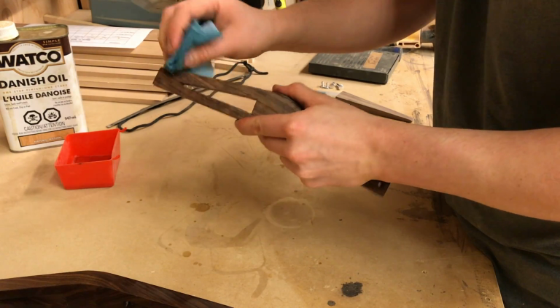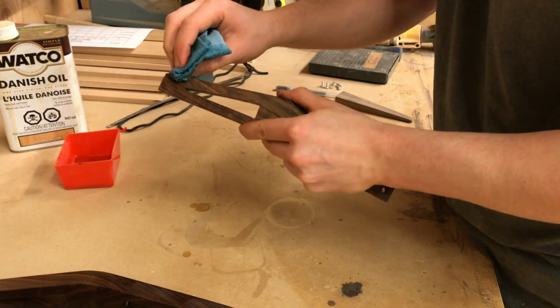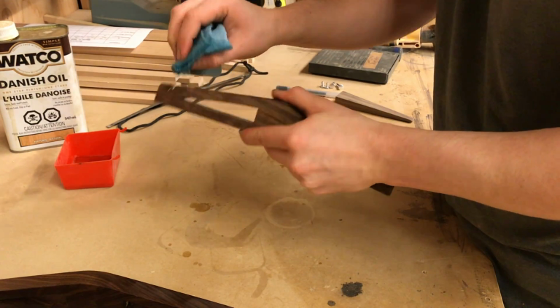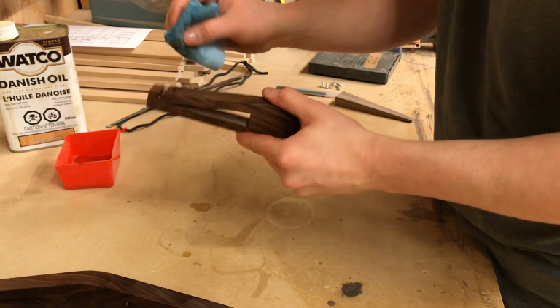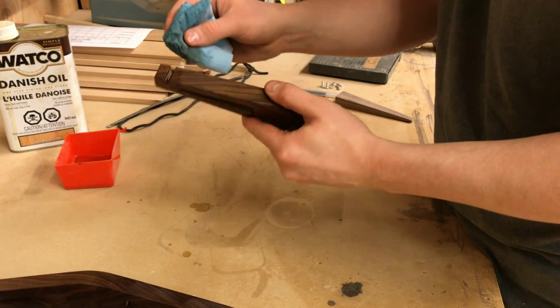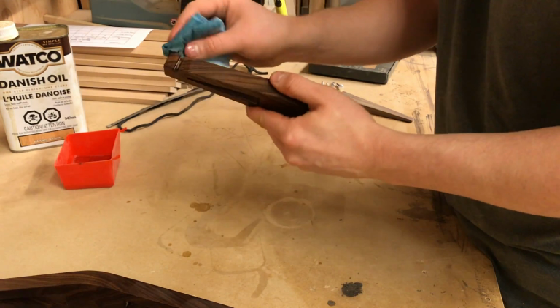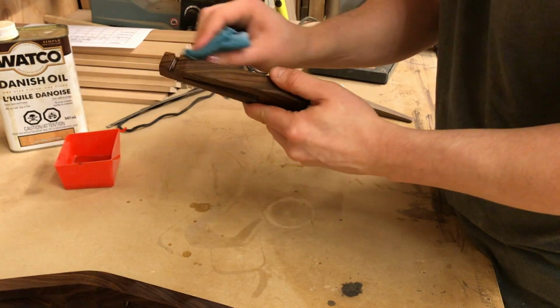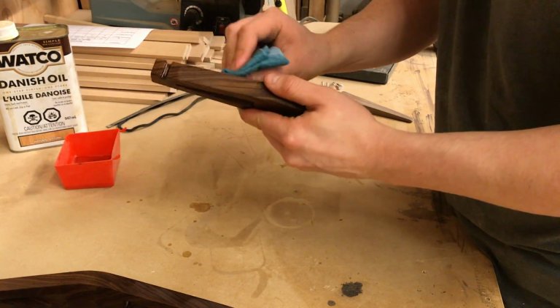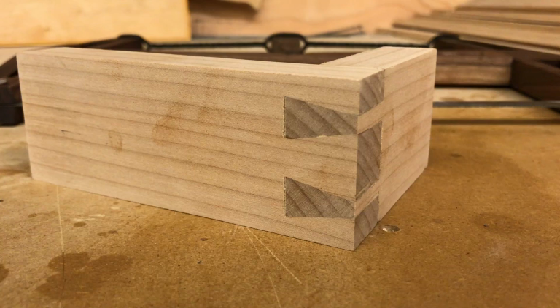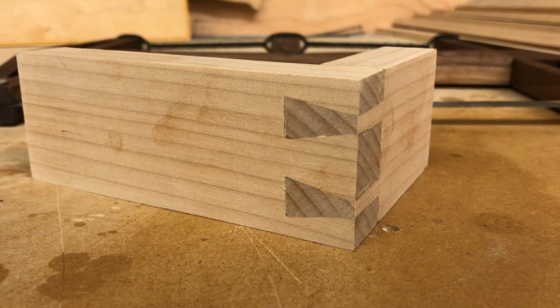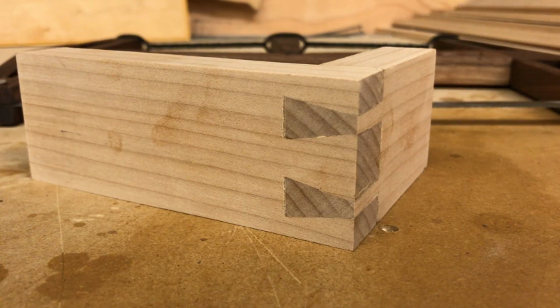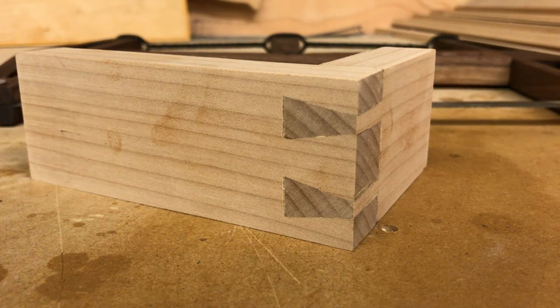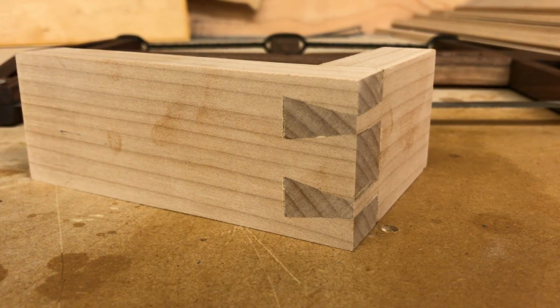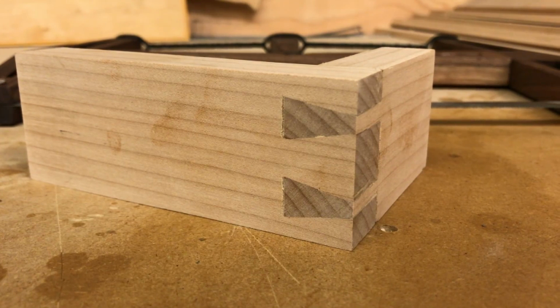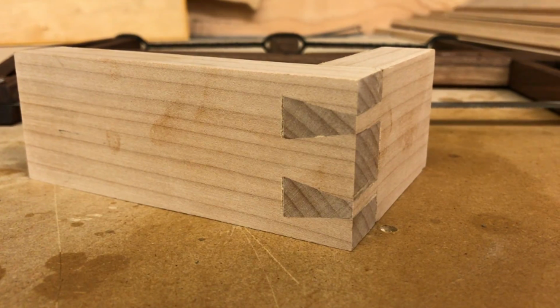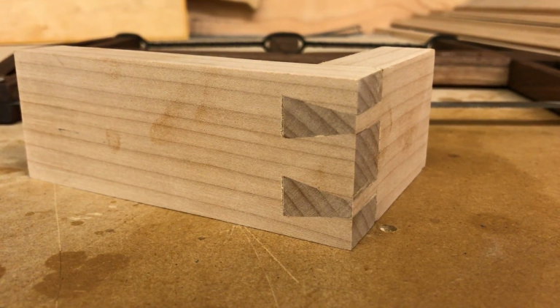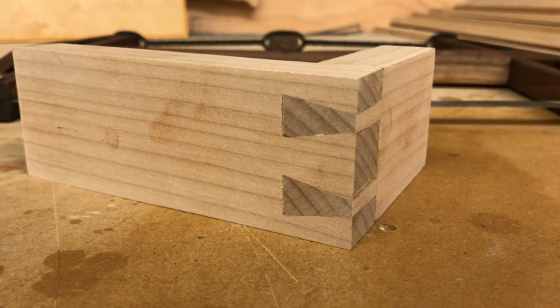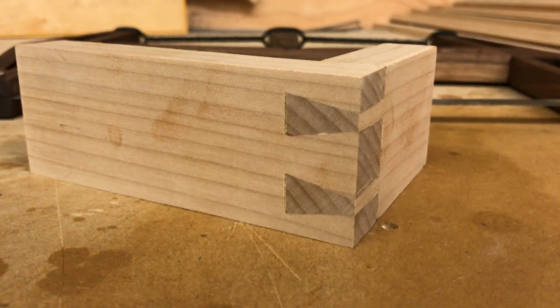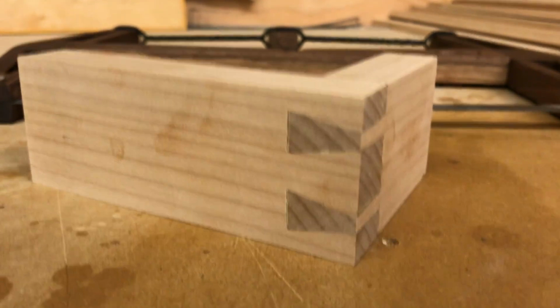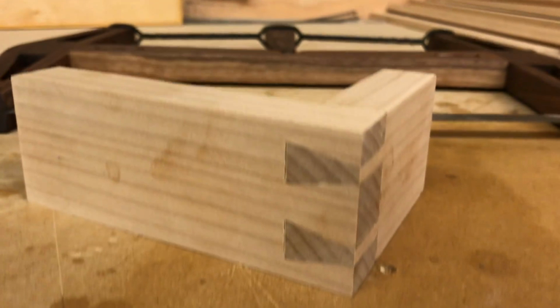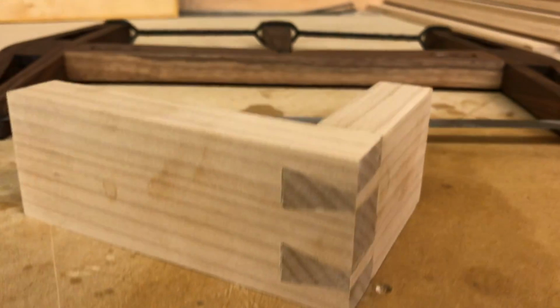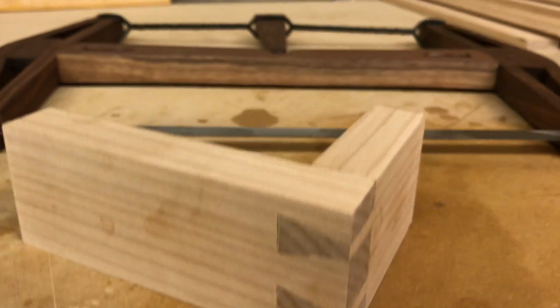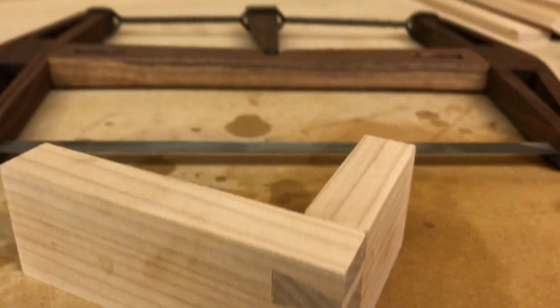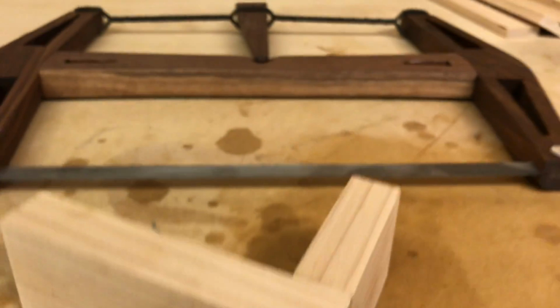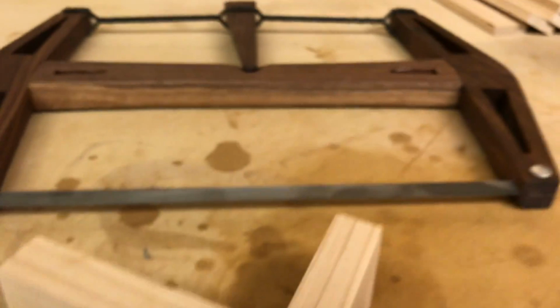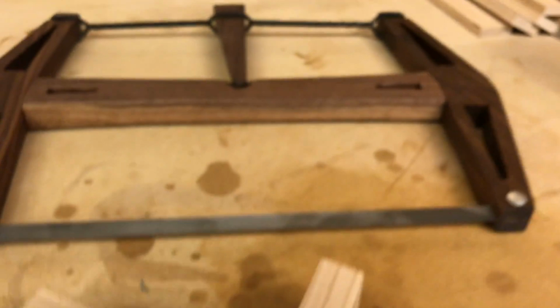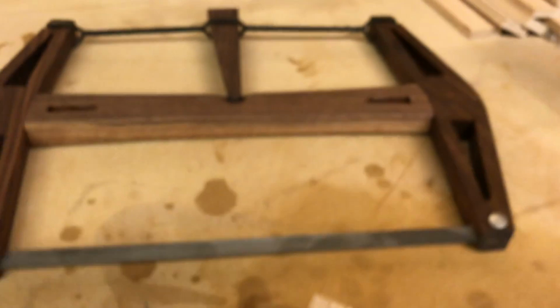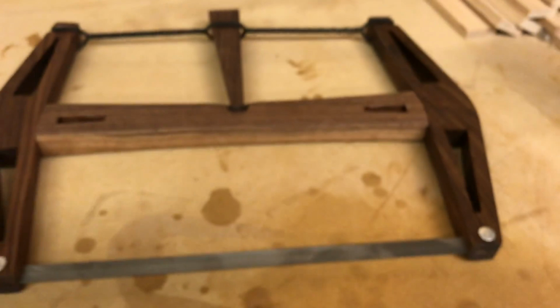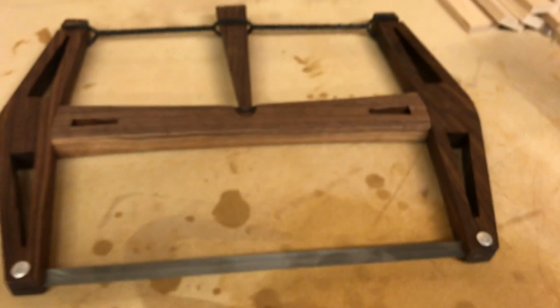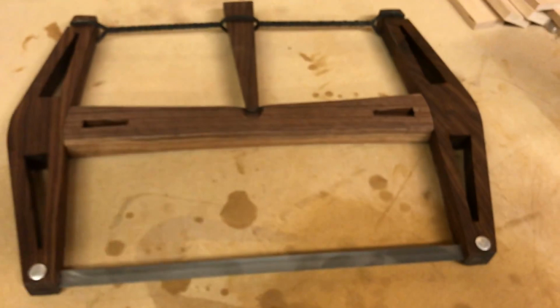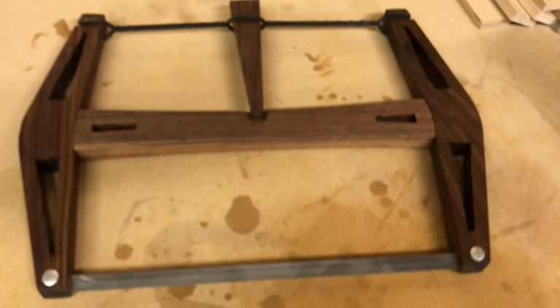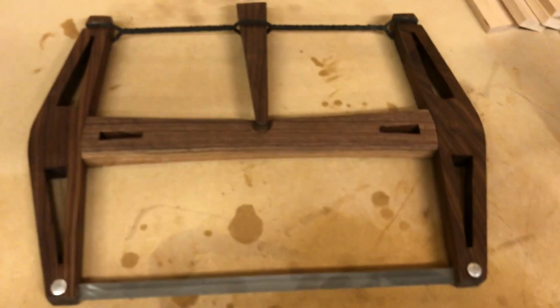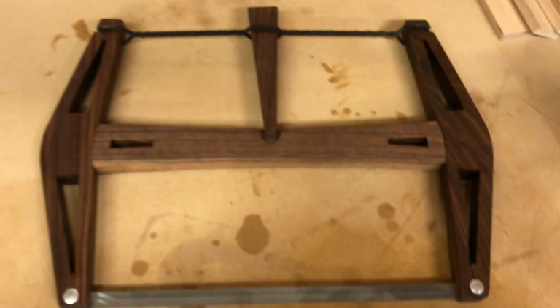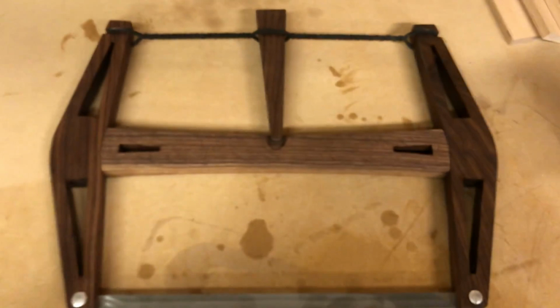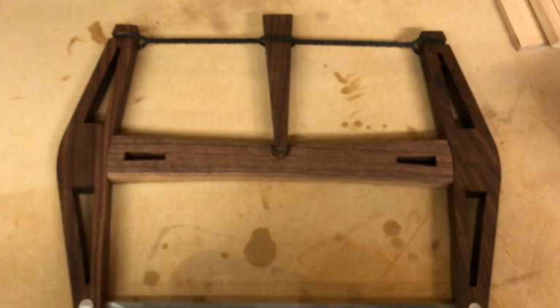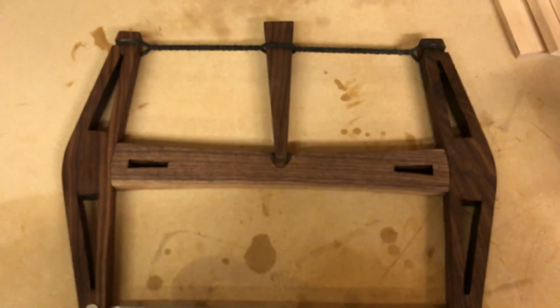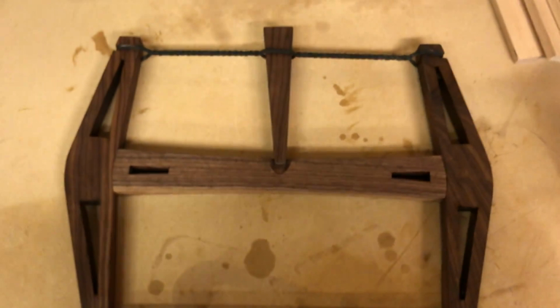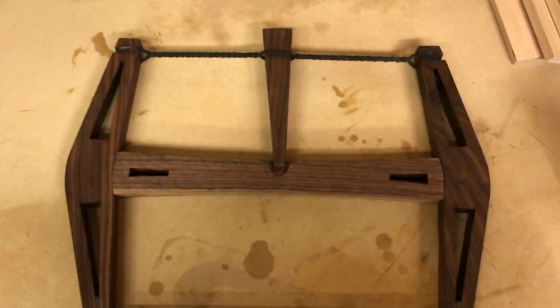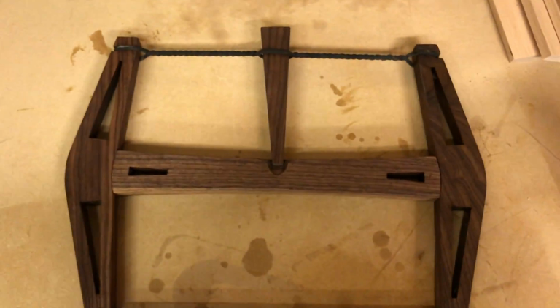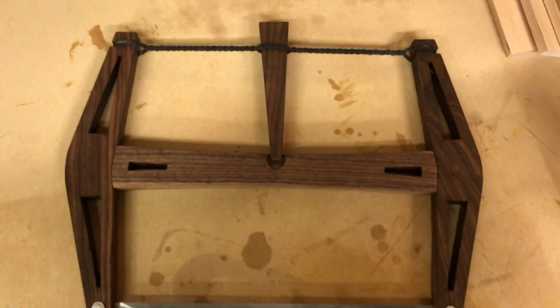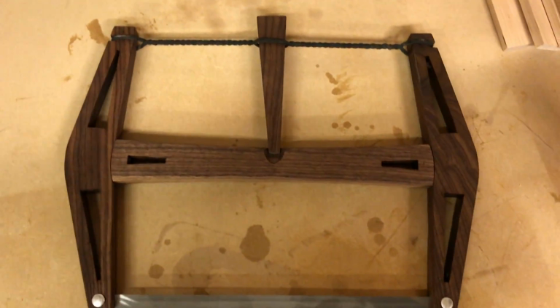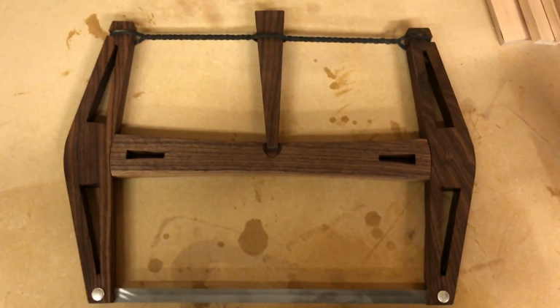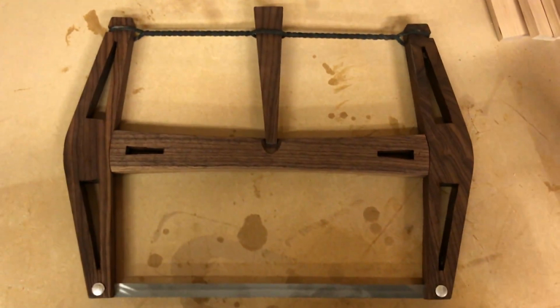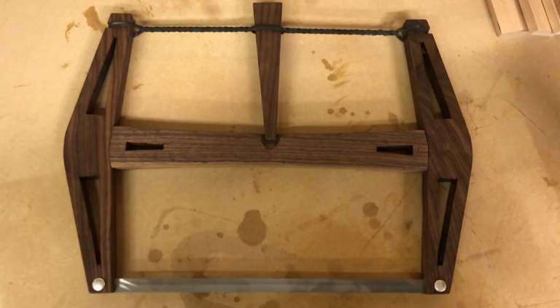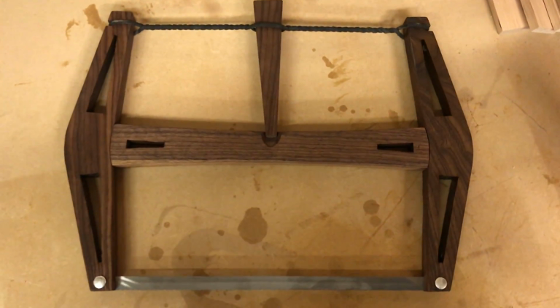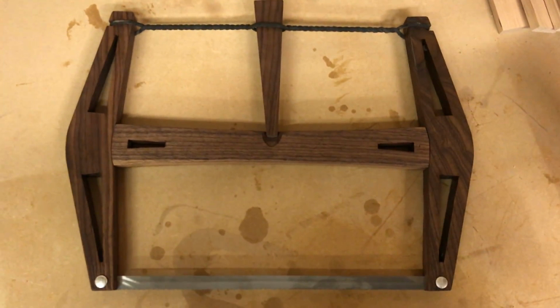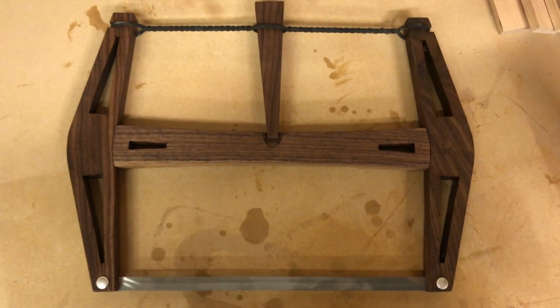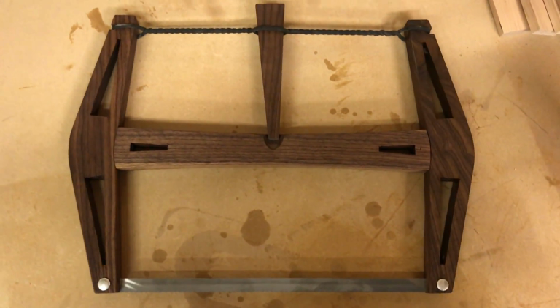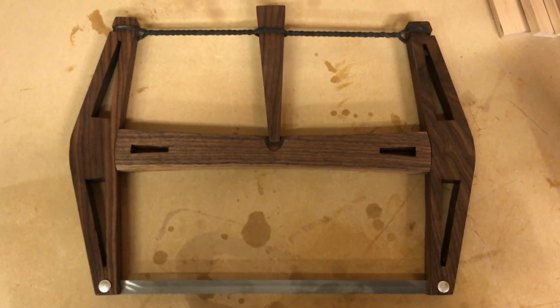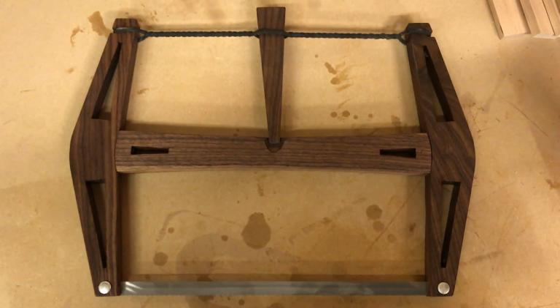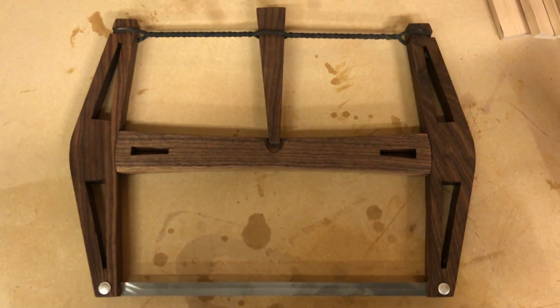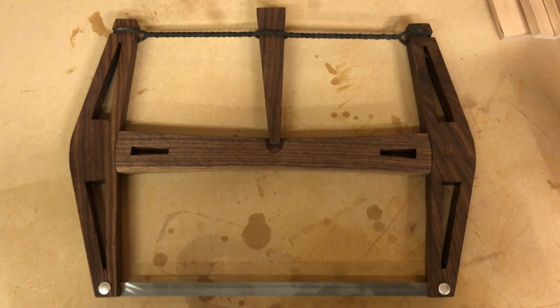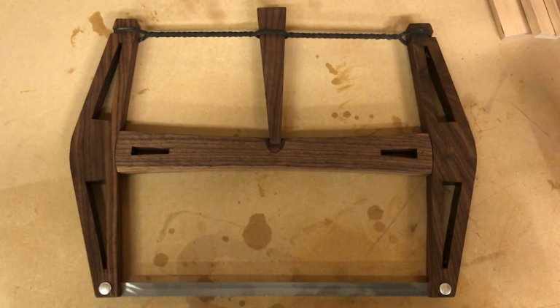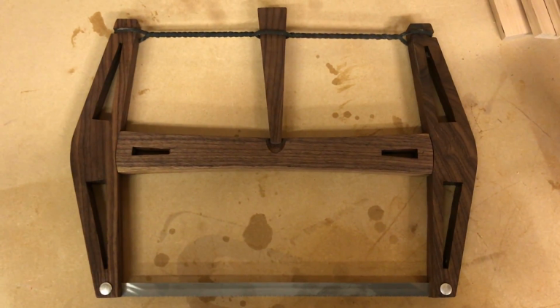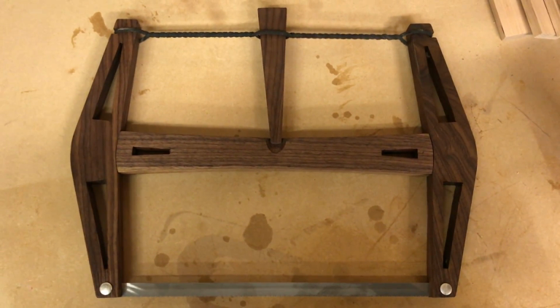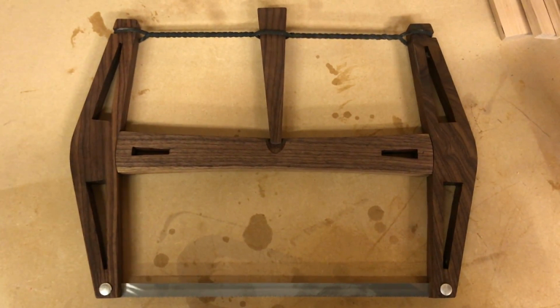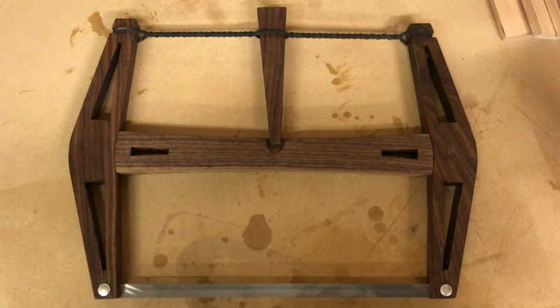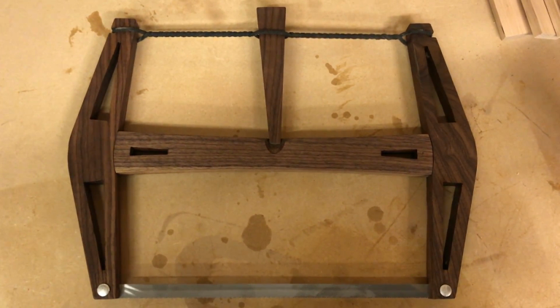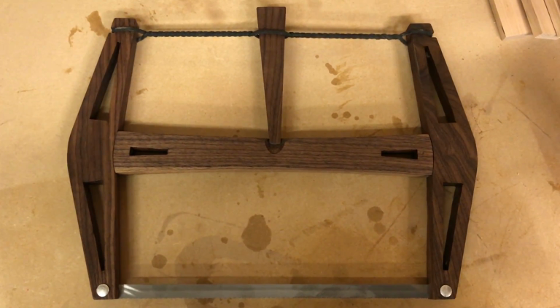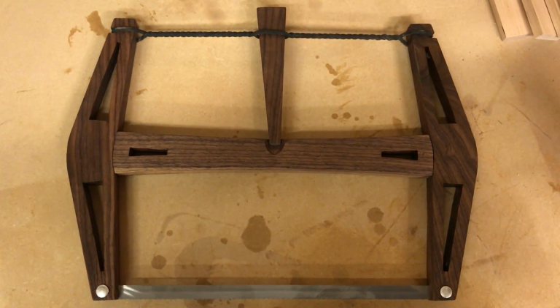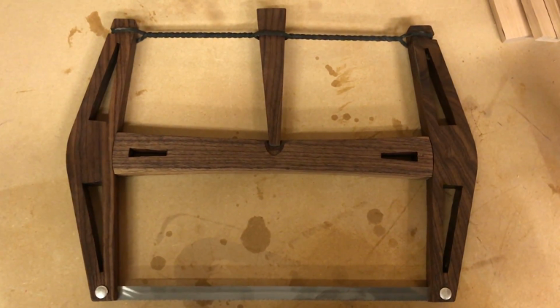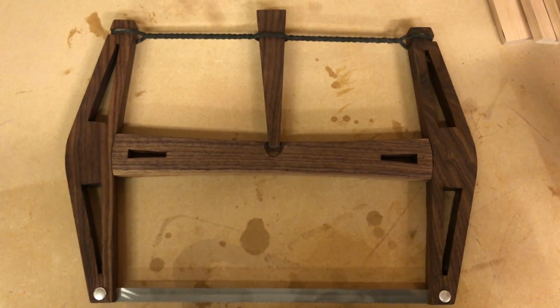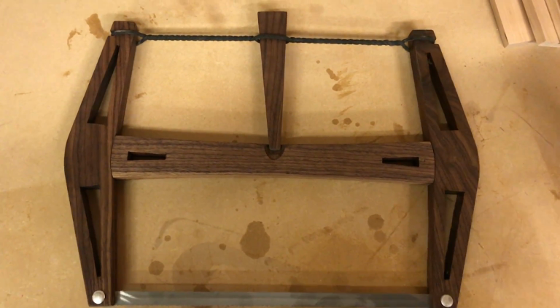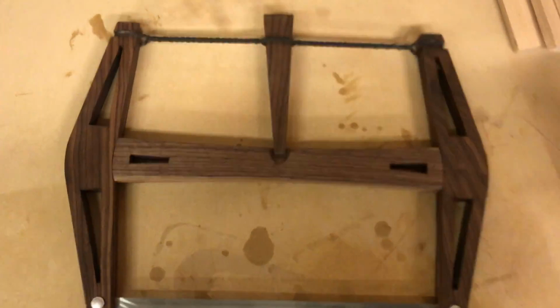If you enjoyed the video, please consider purchasing the plans to build it yourself, or subscribing to see future builds like this one.